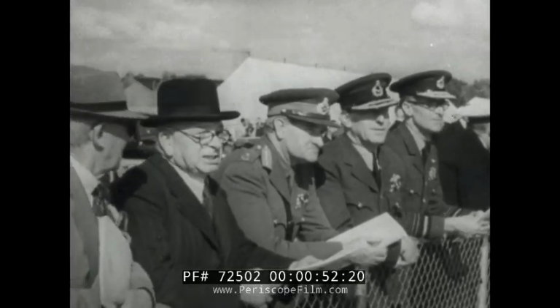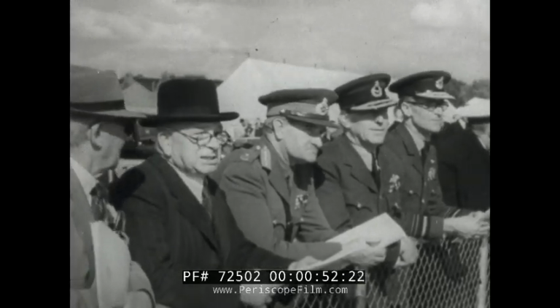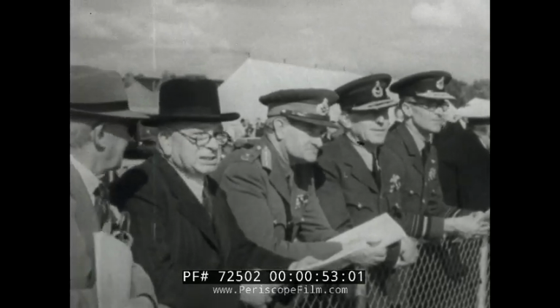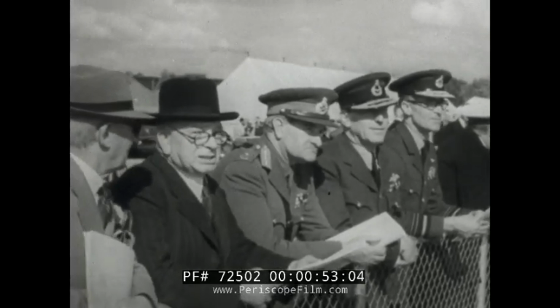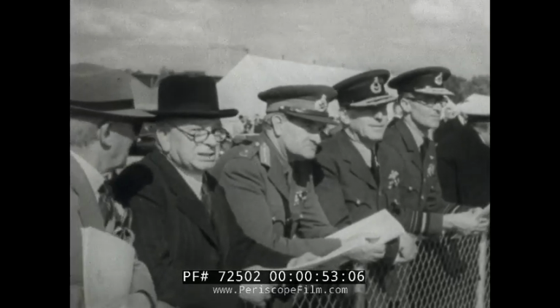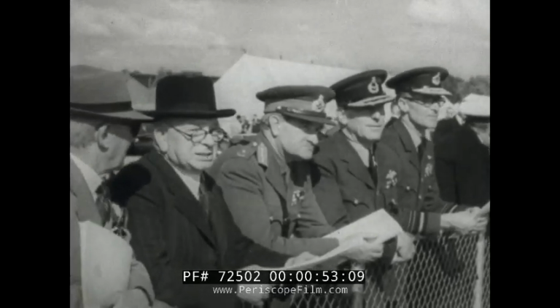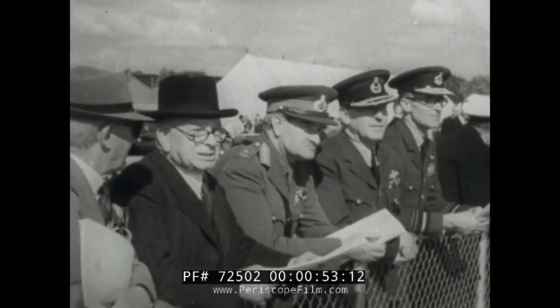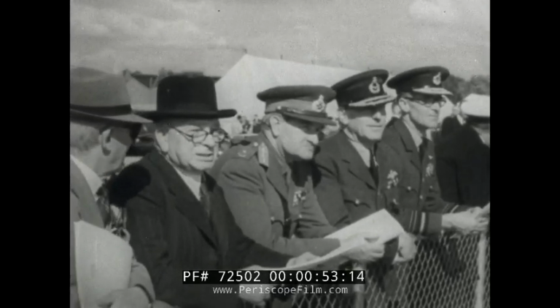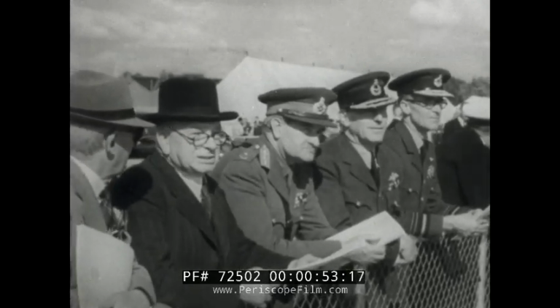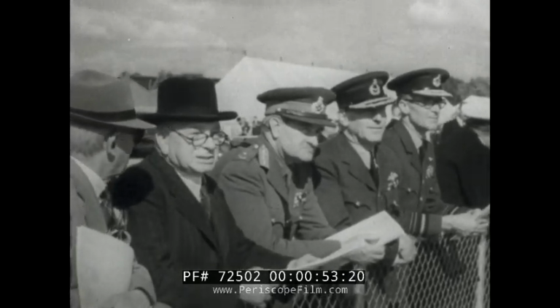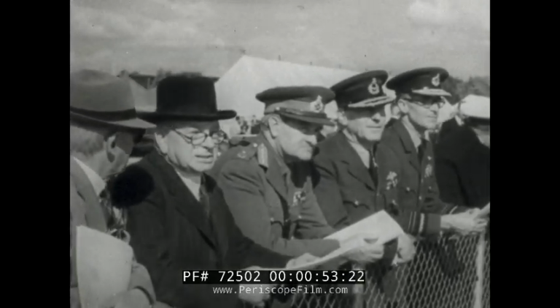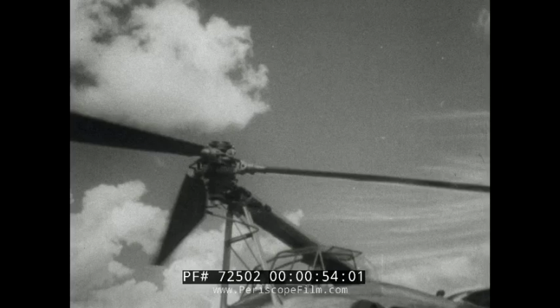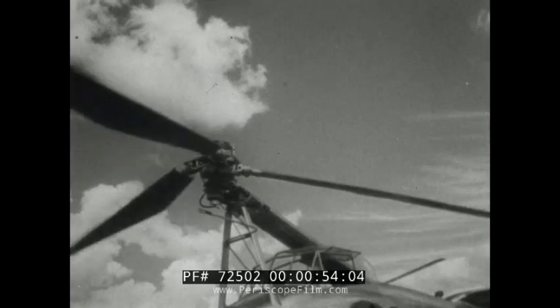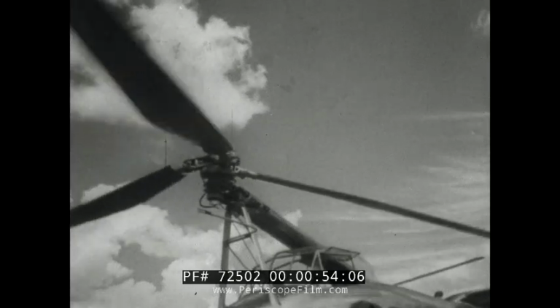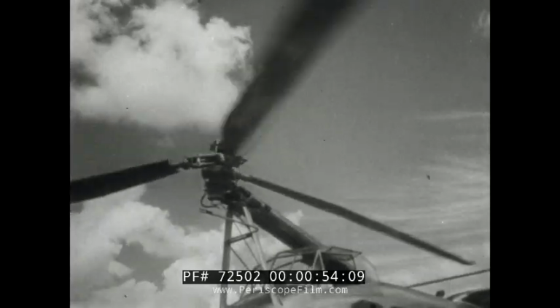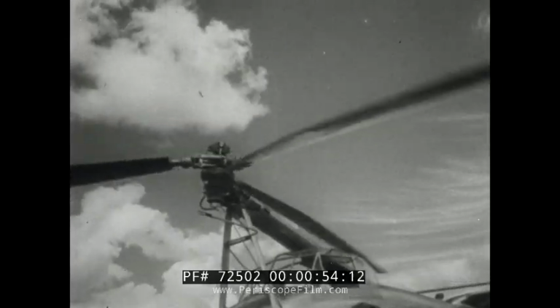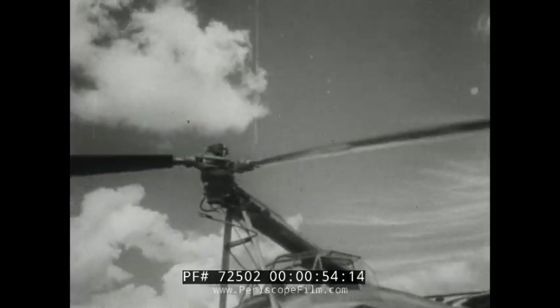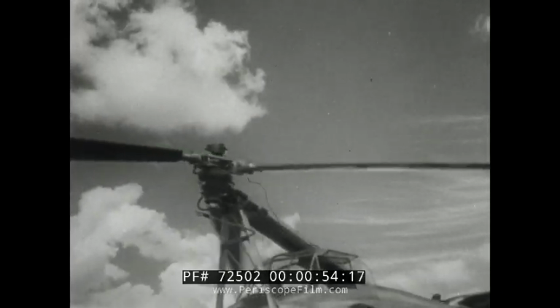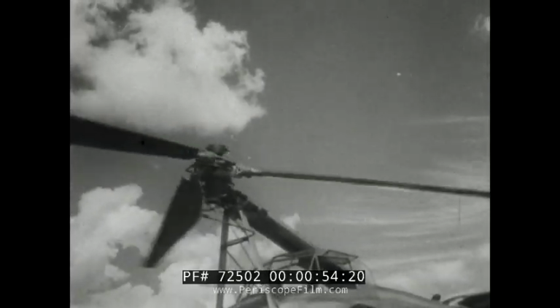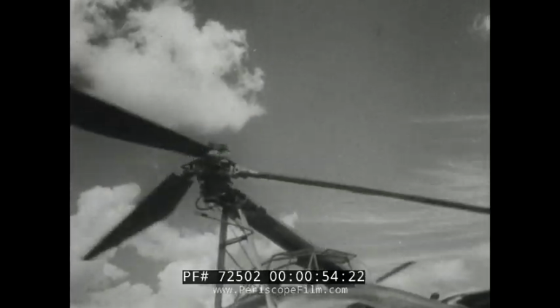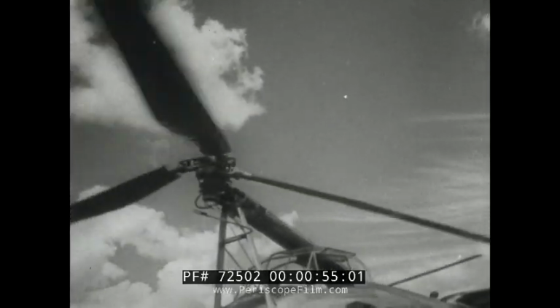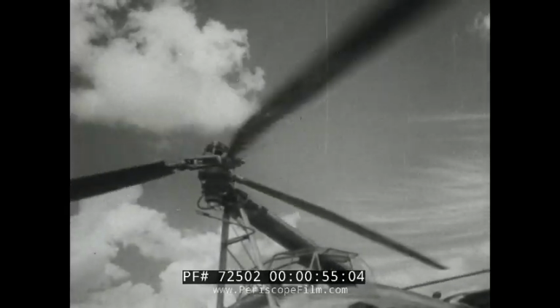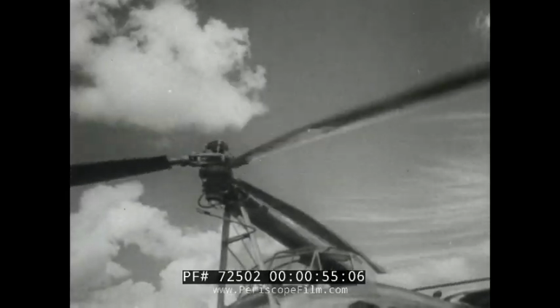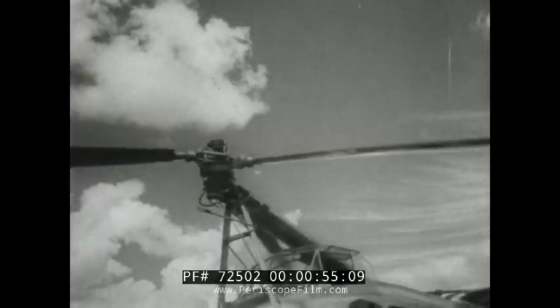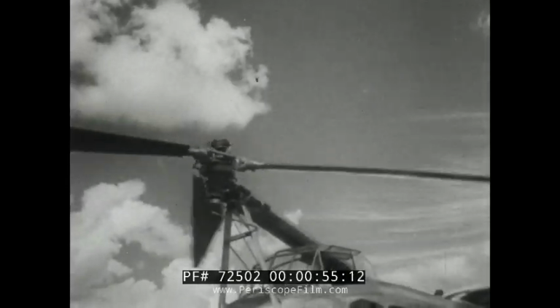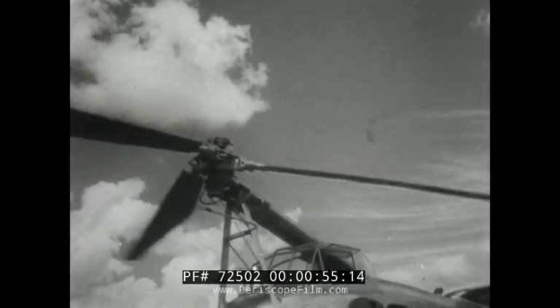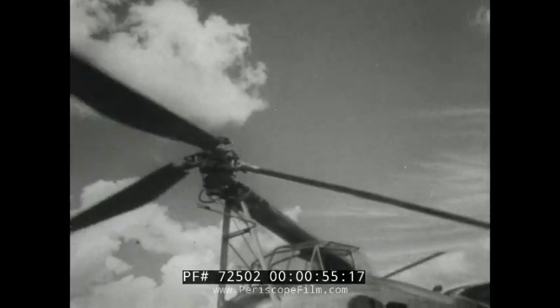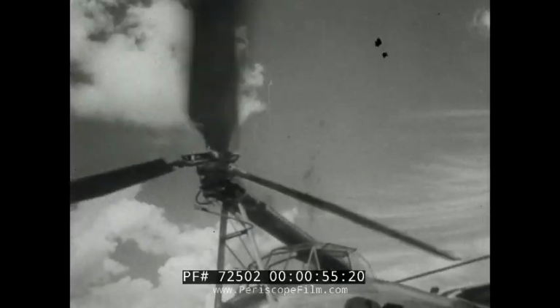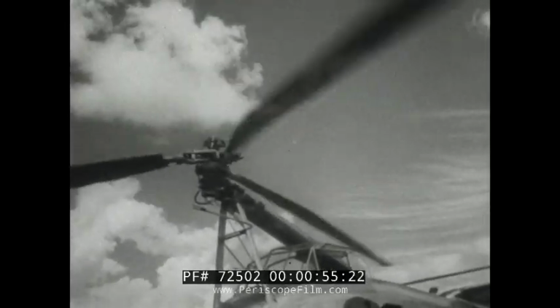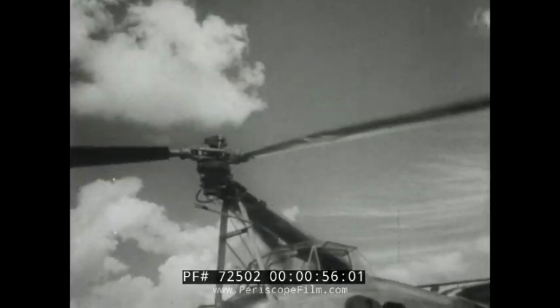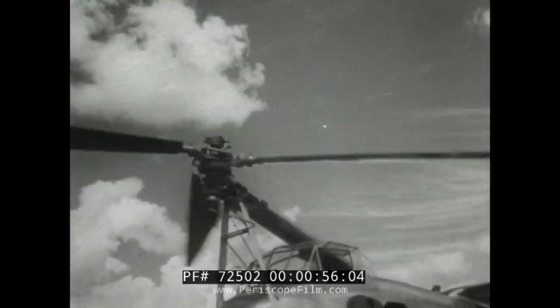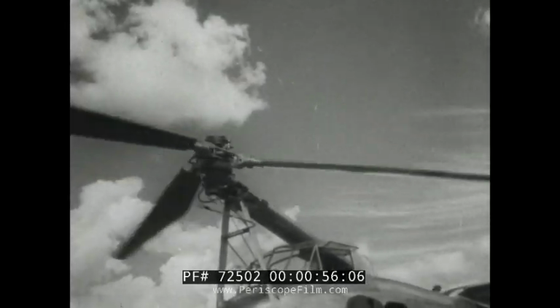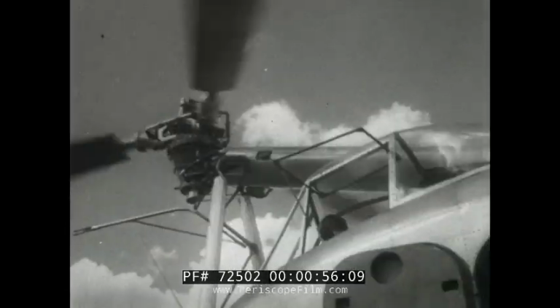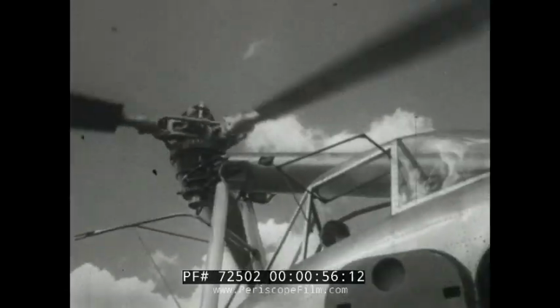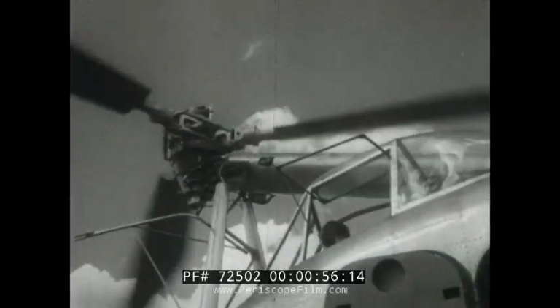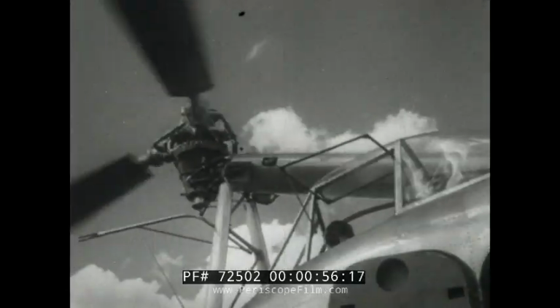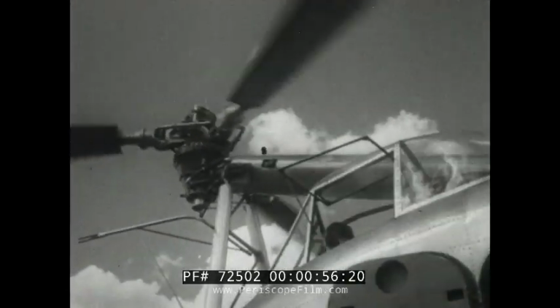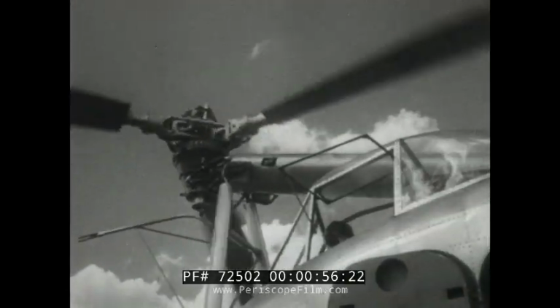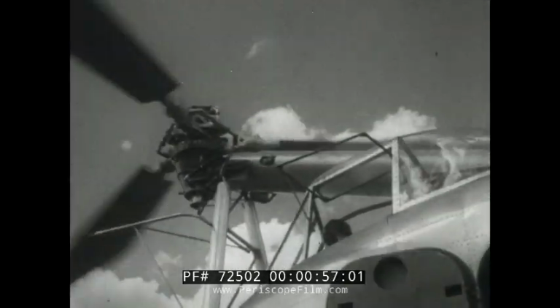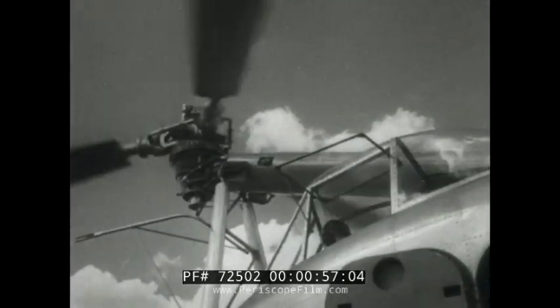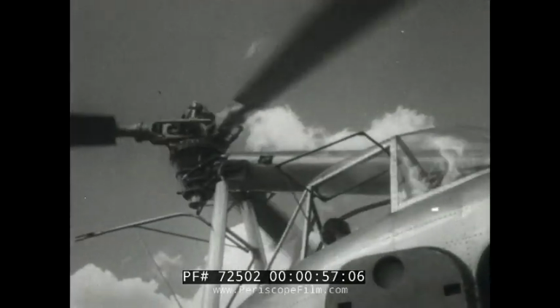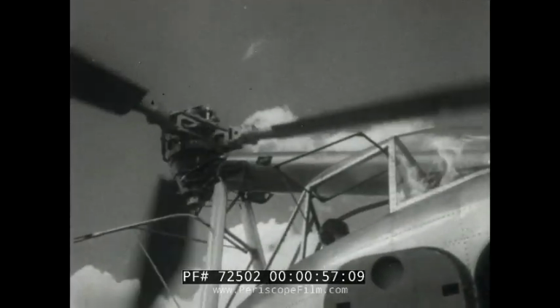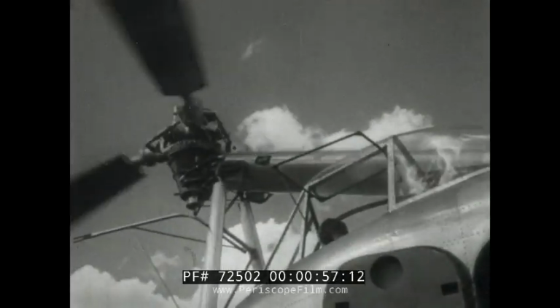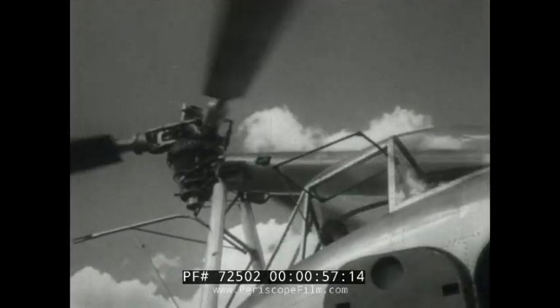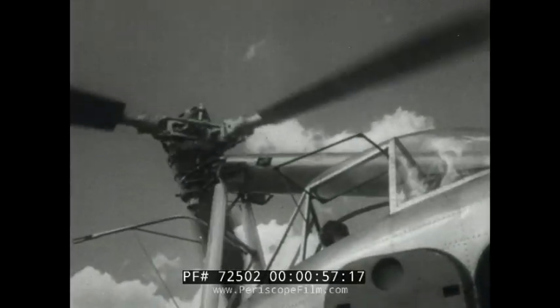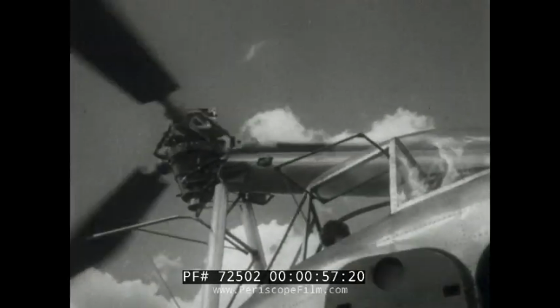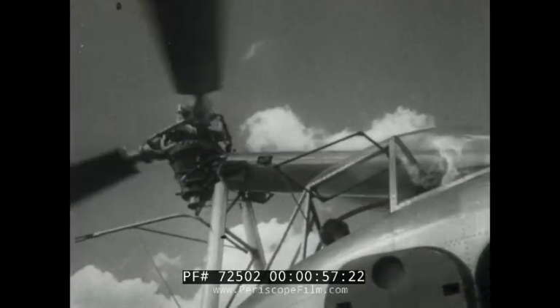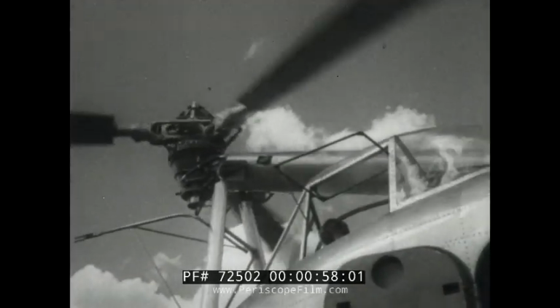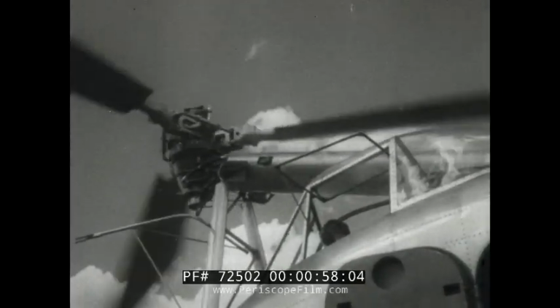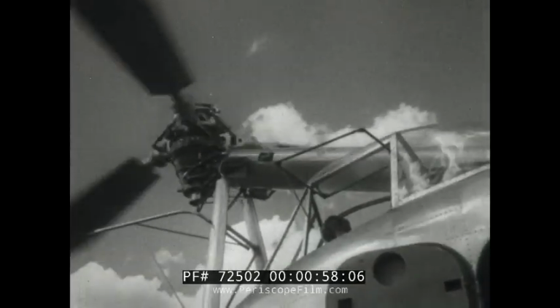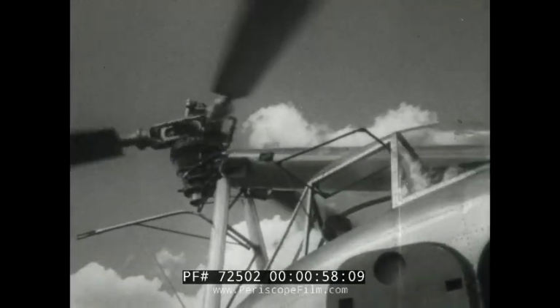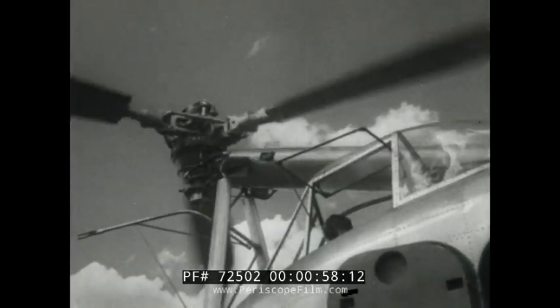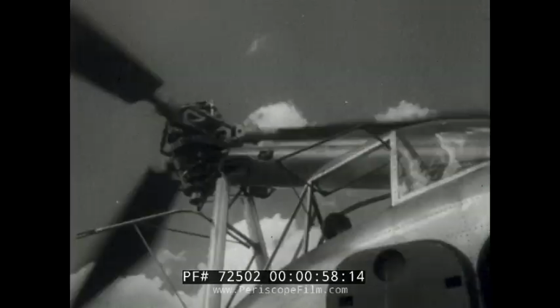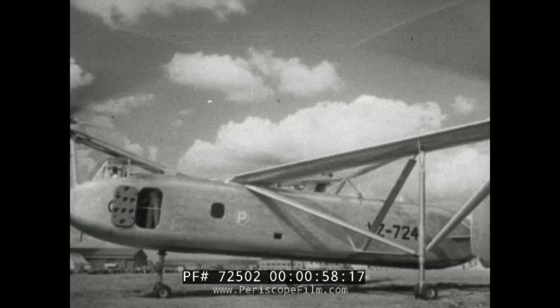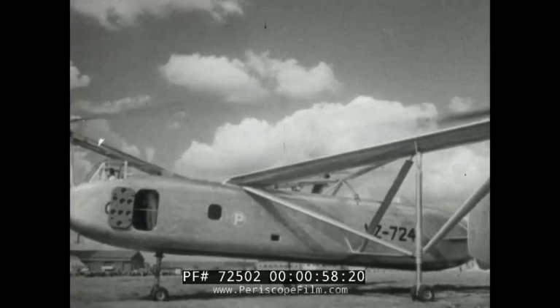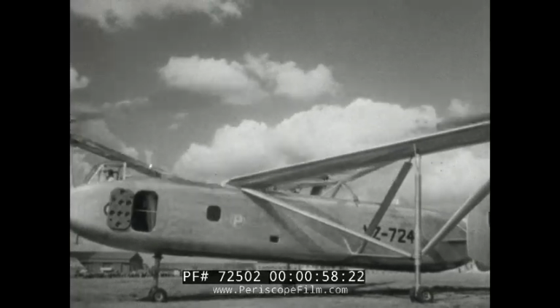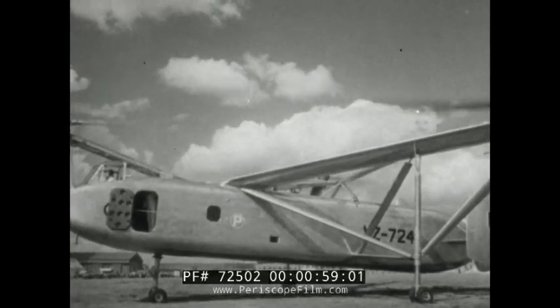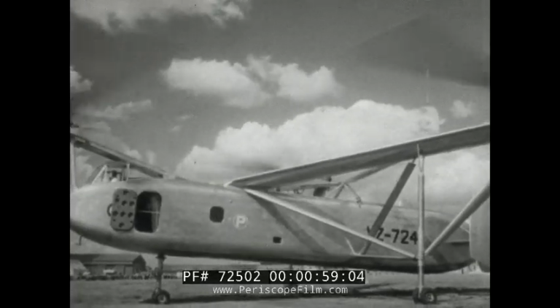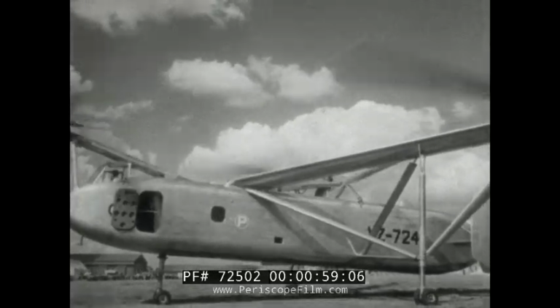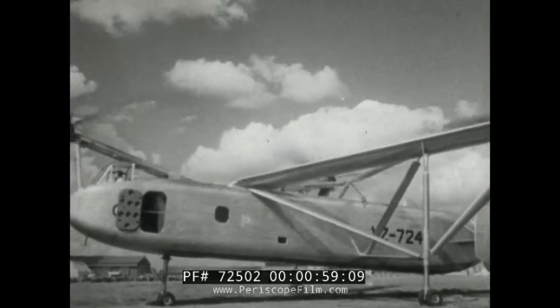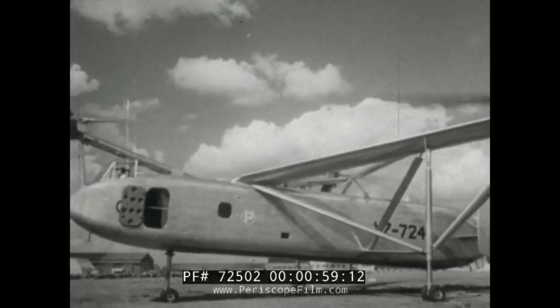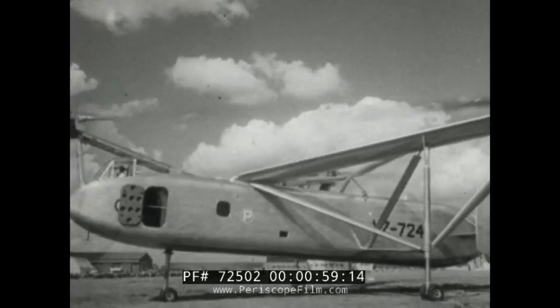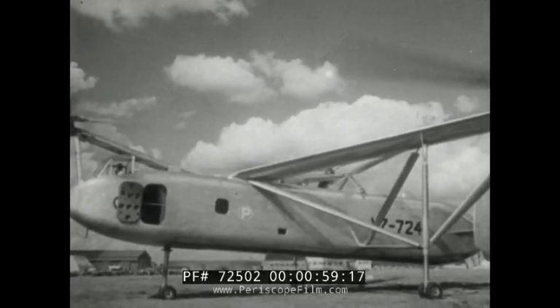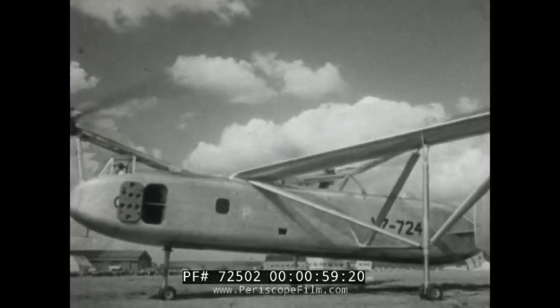There was plenty to interest them. This is the Siewa Air Horse, a 24-seater helicopter powered by a Merlin engine.